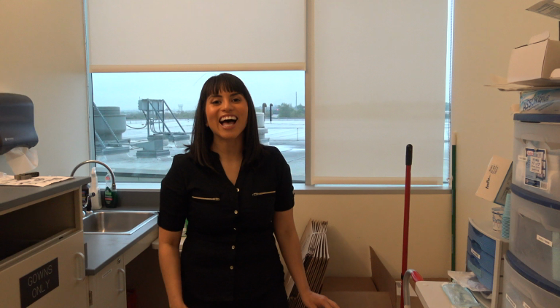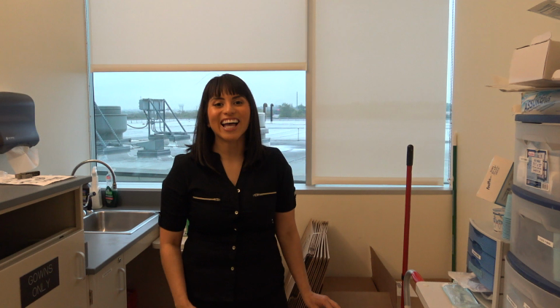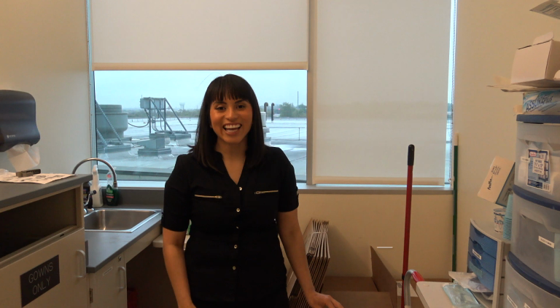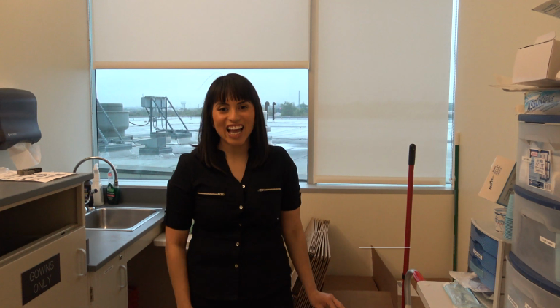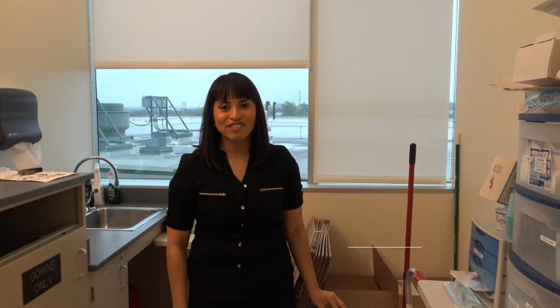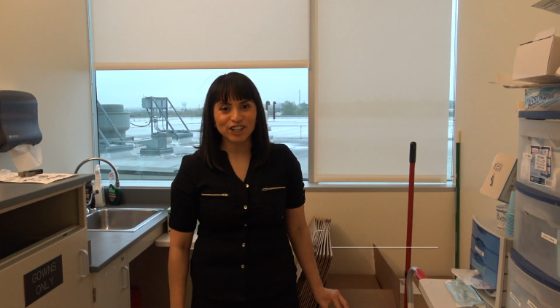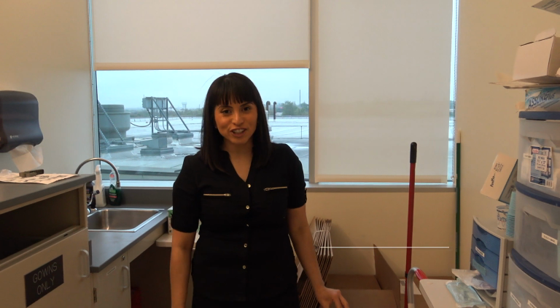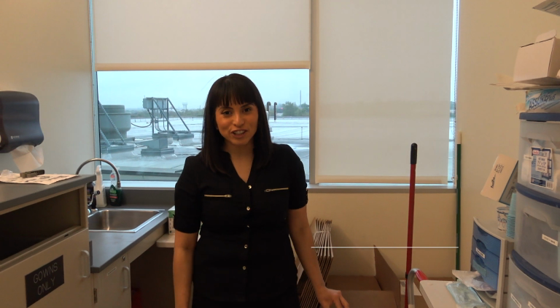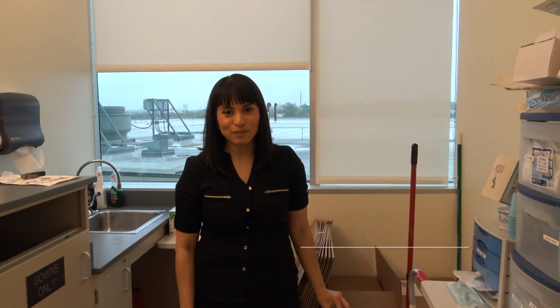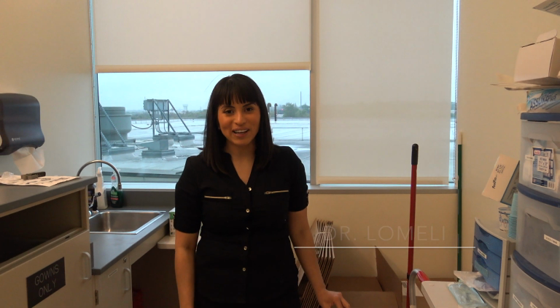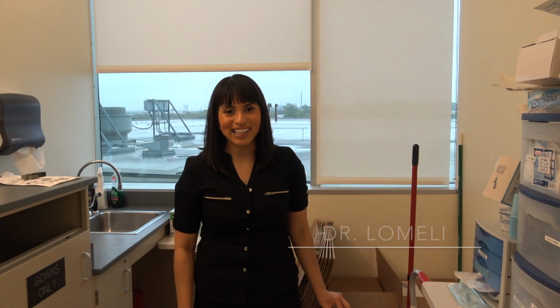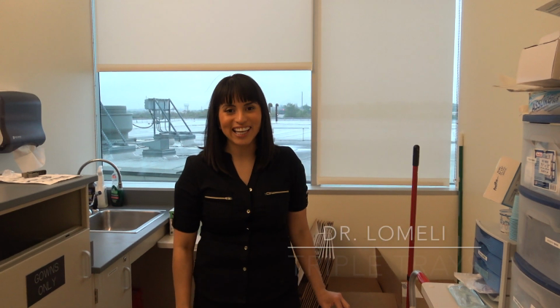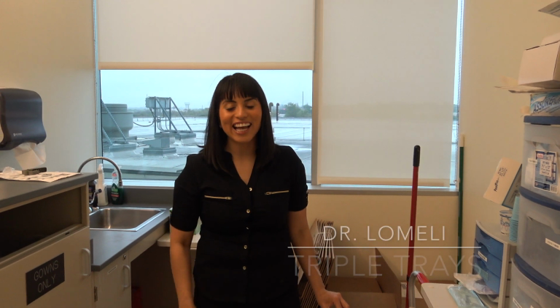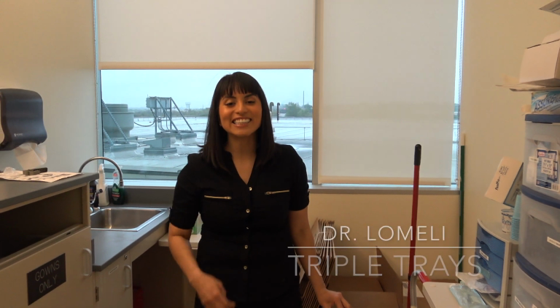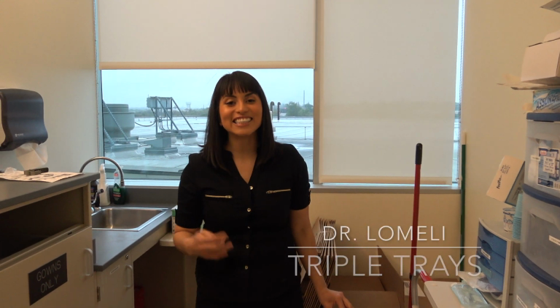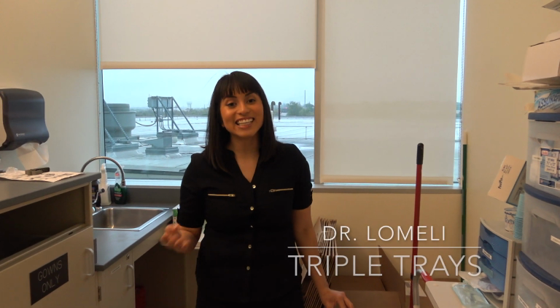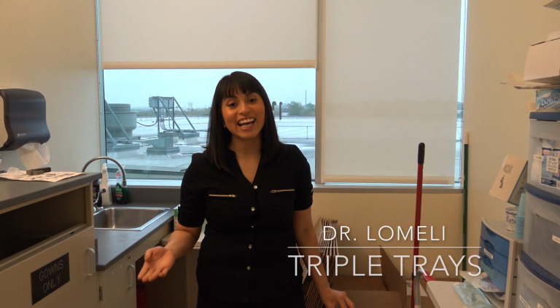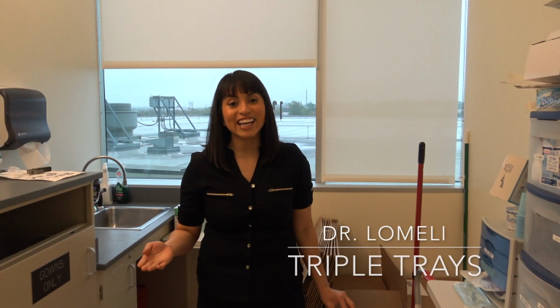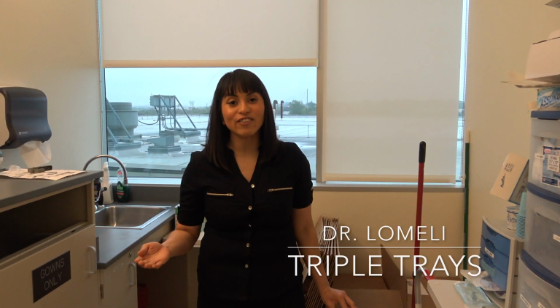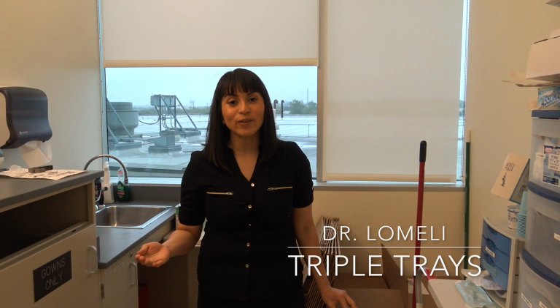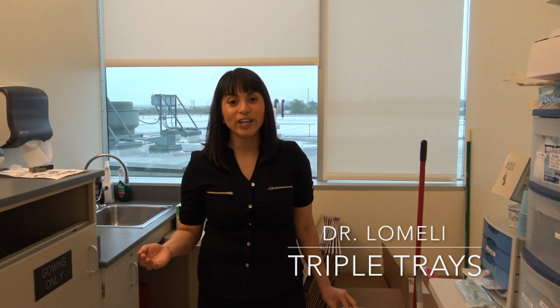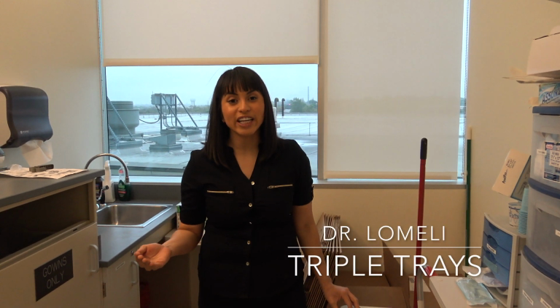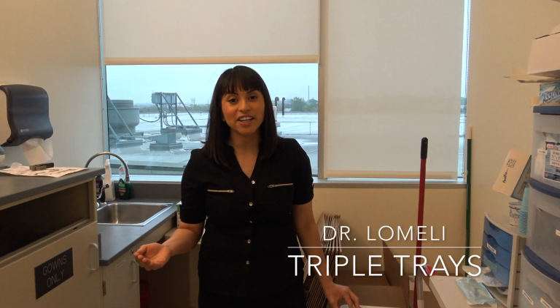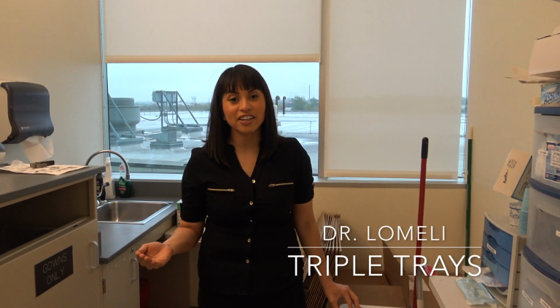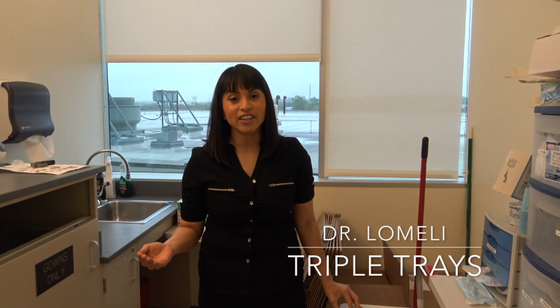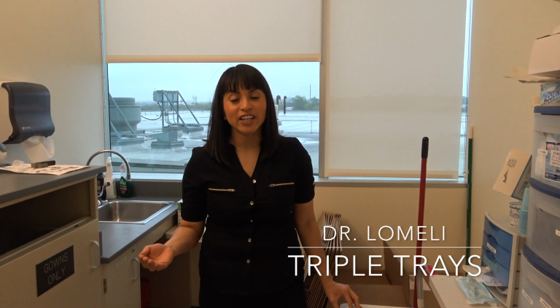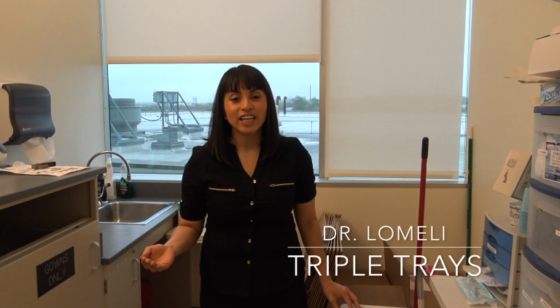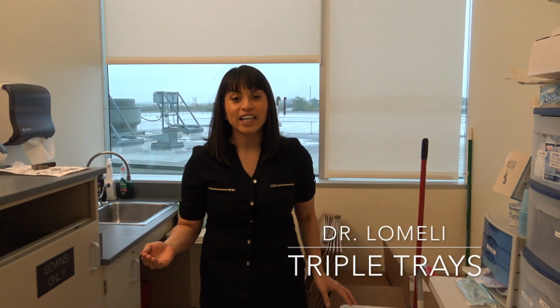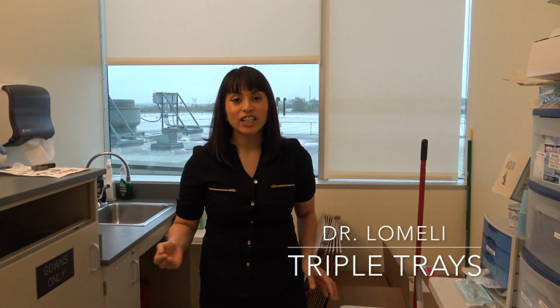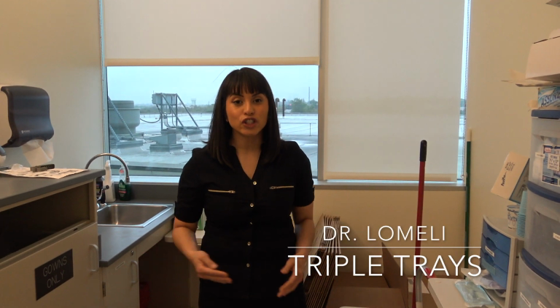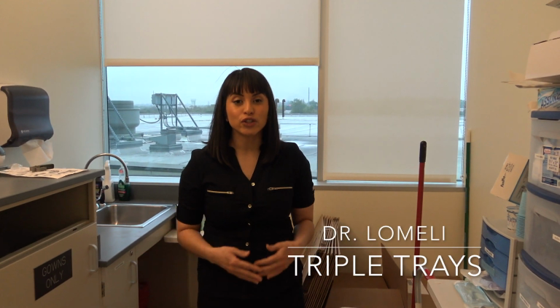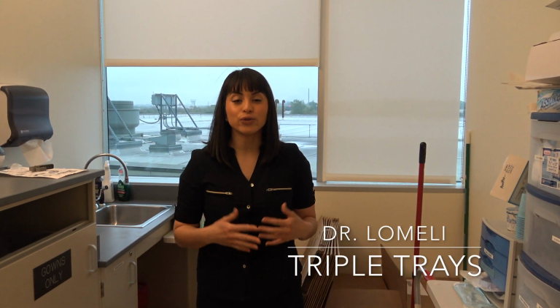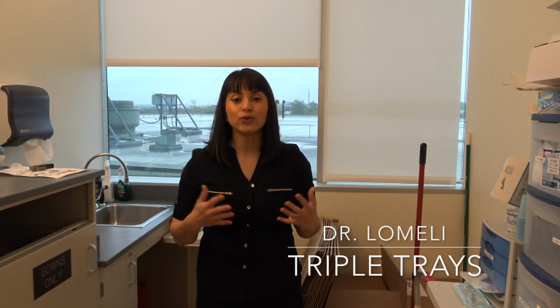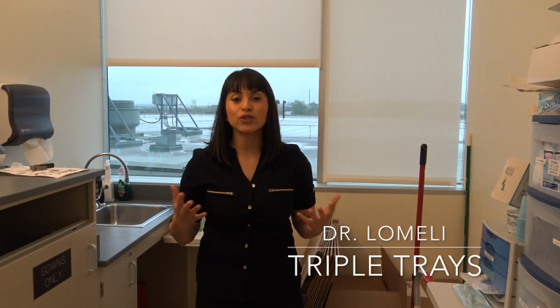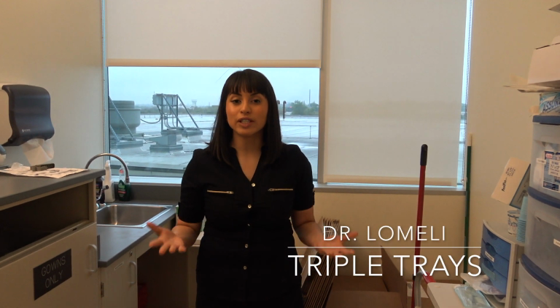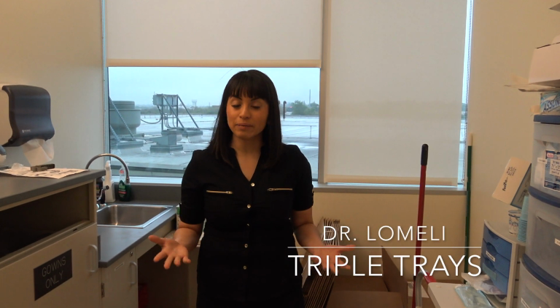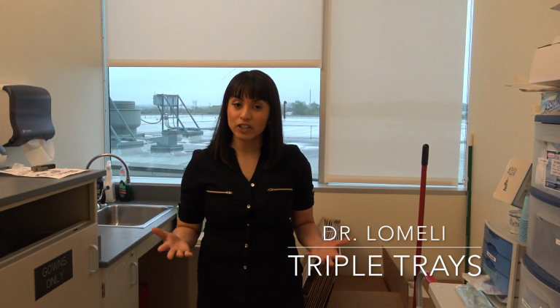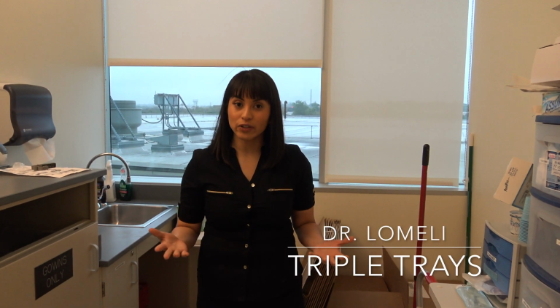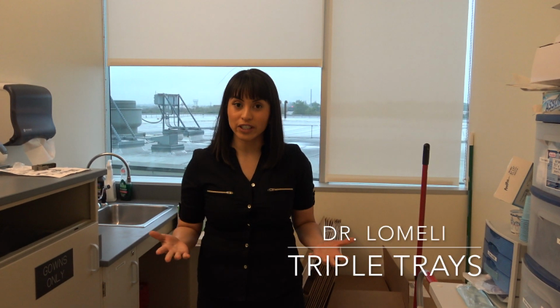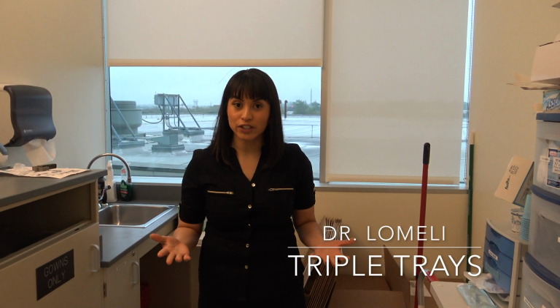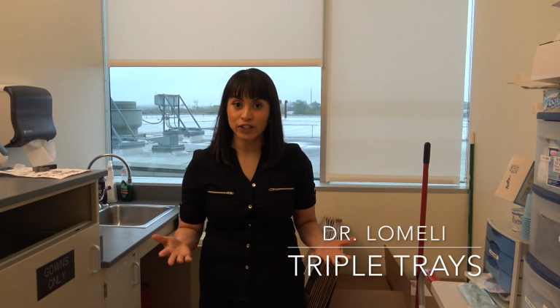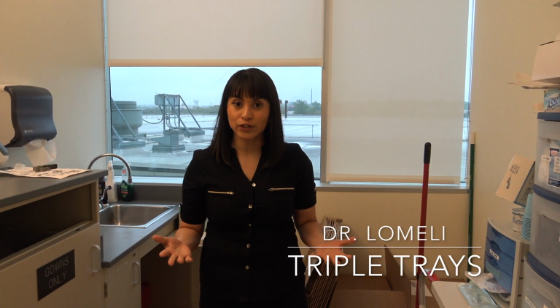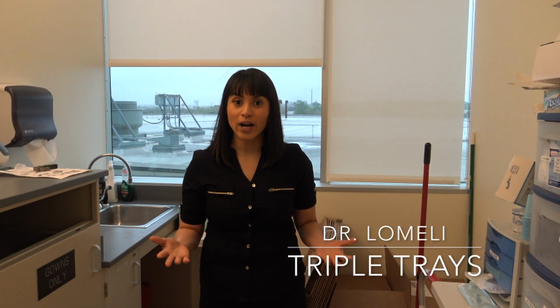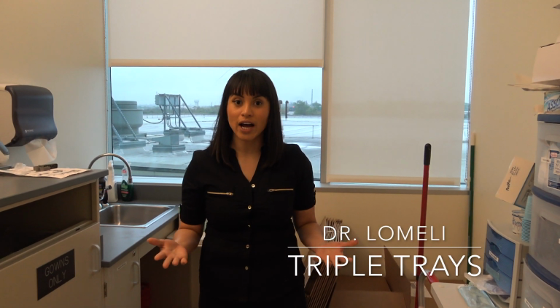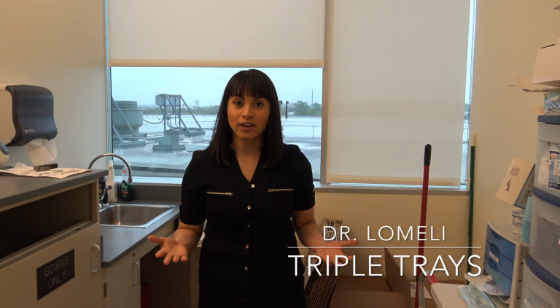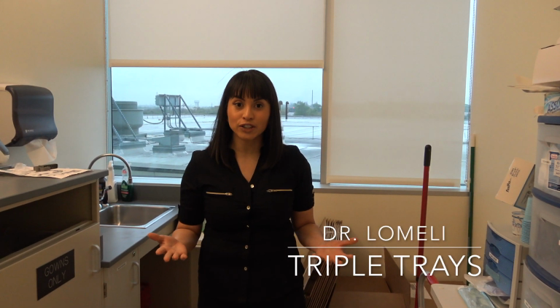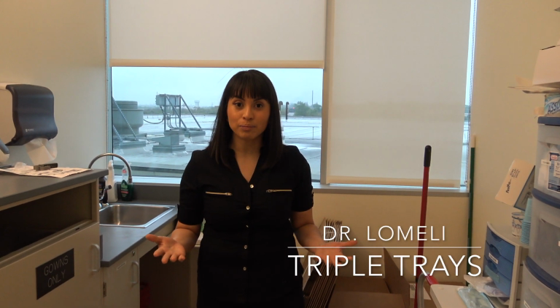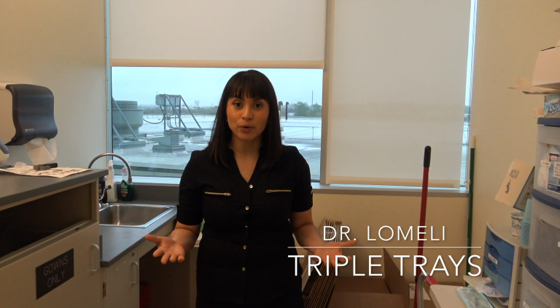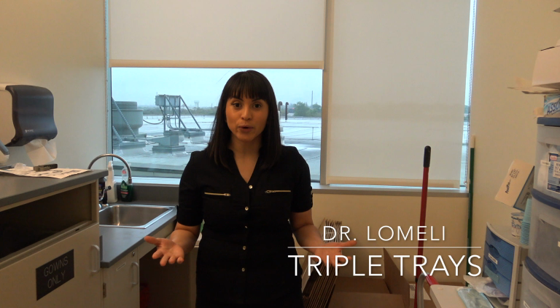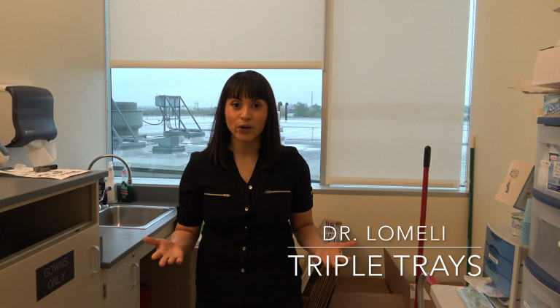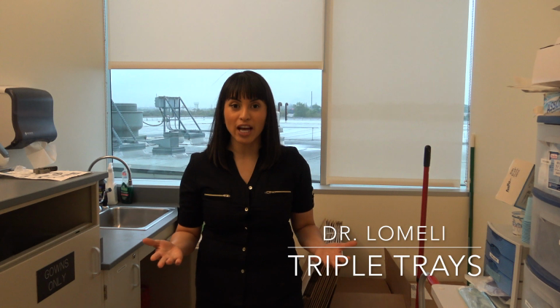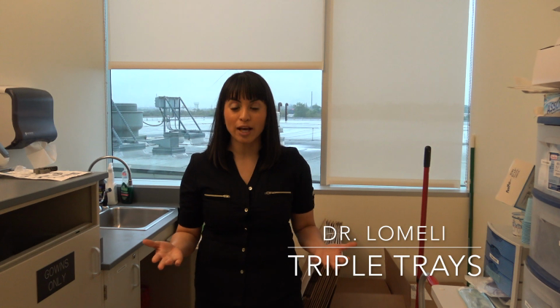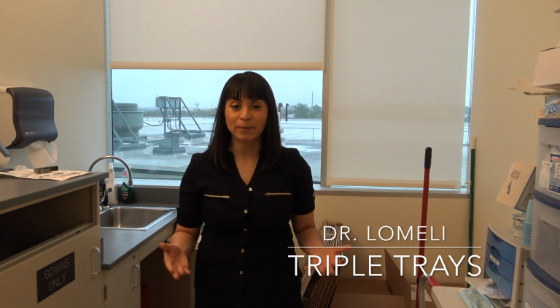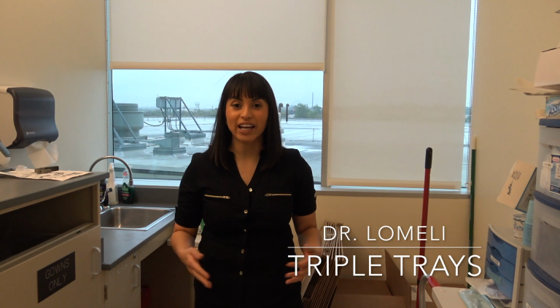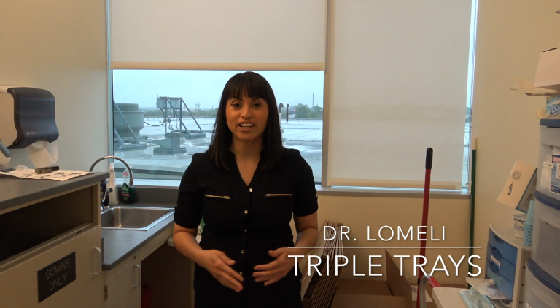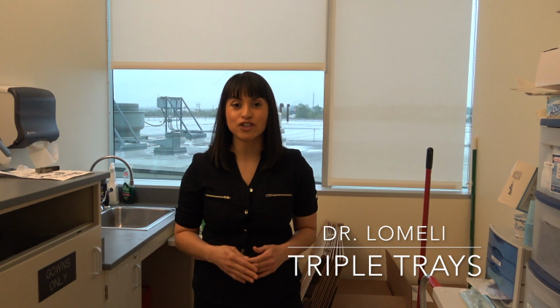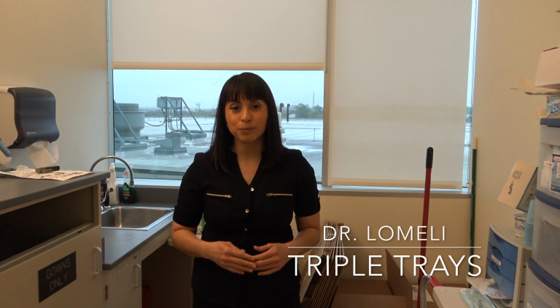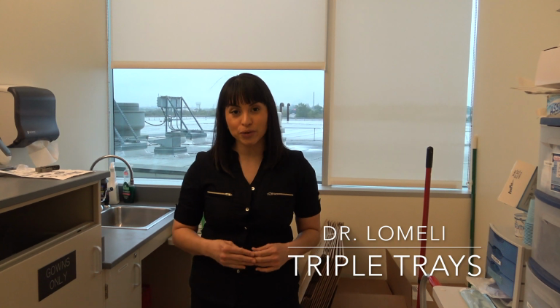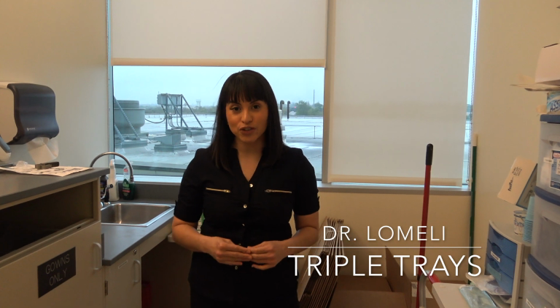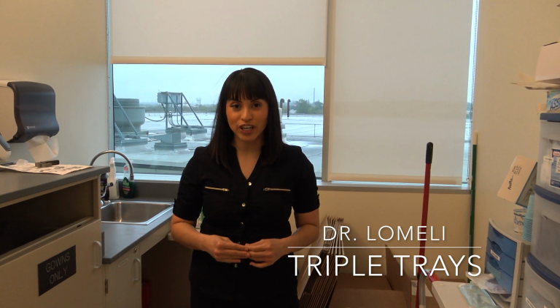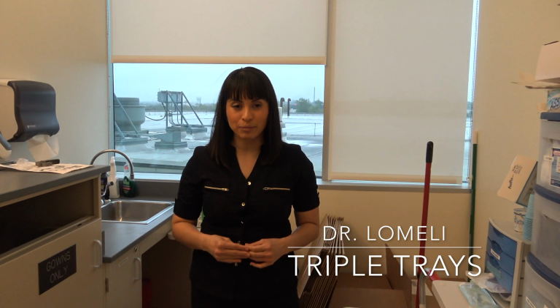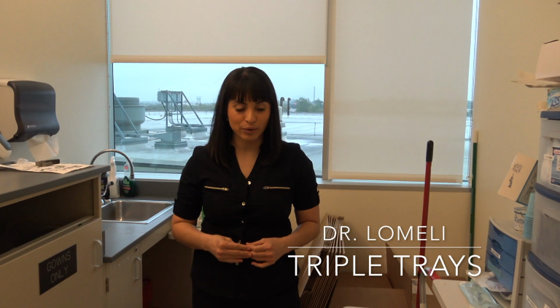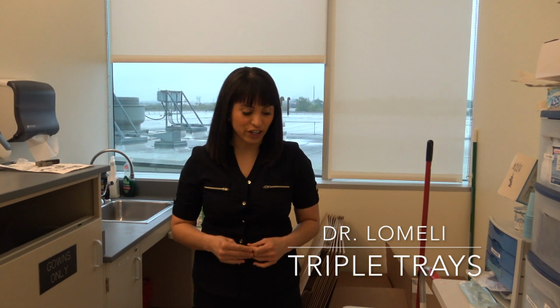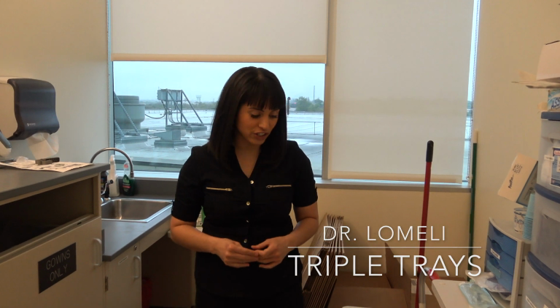Hi, I'm Dr. Lomeli and today we're here to demonstrate how to pour up a triple tray impression.